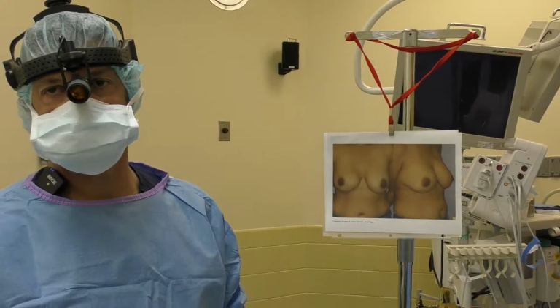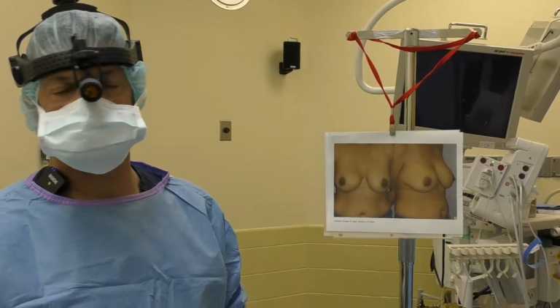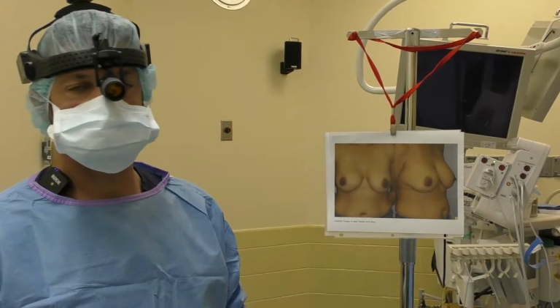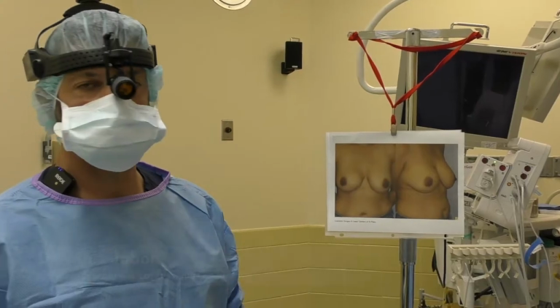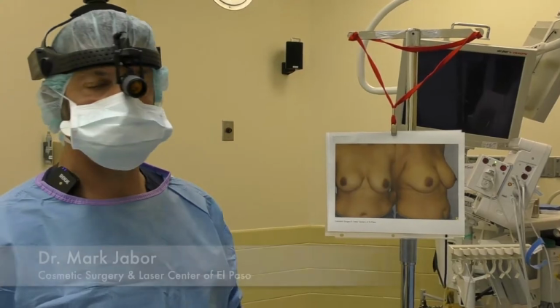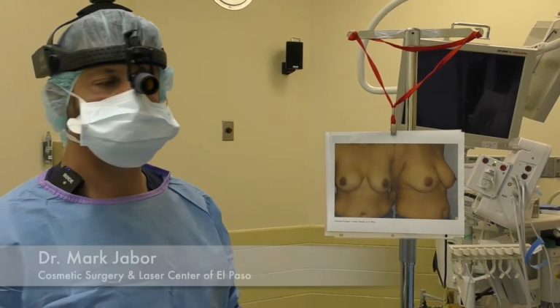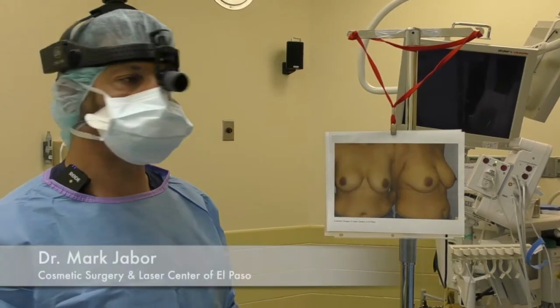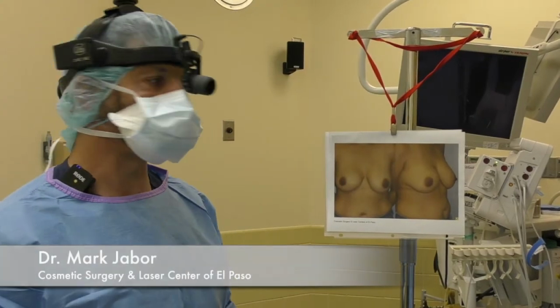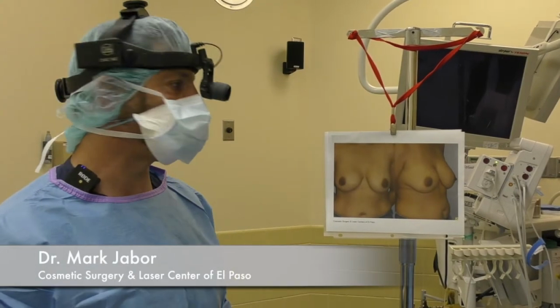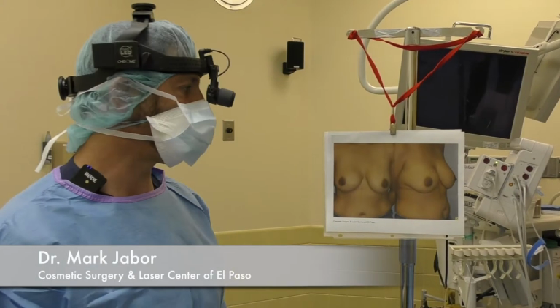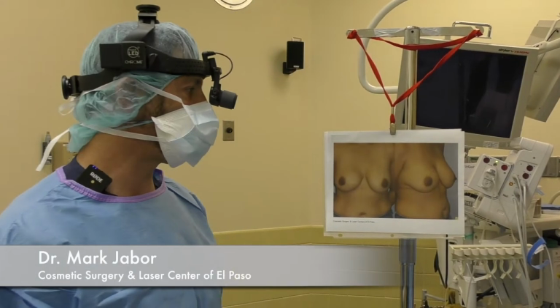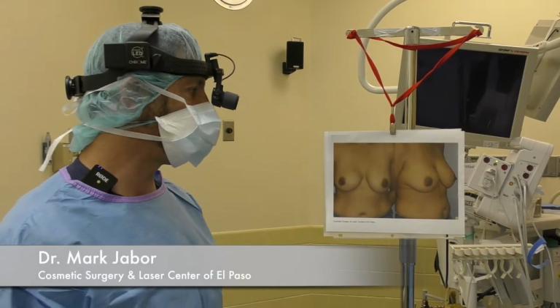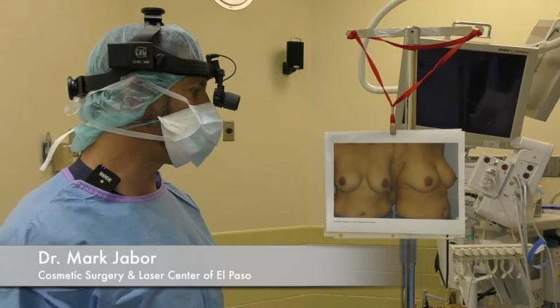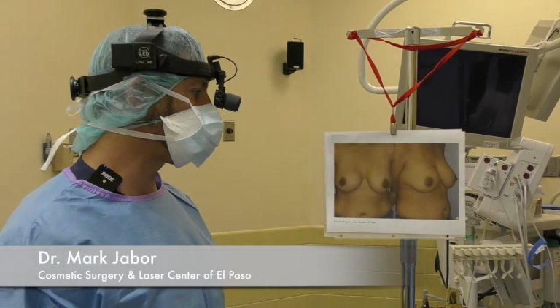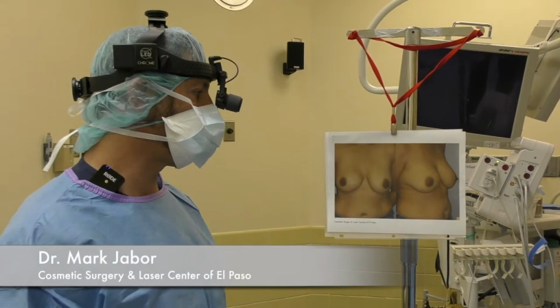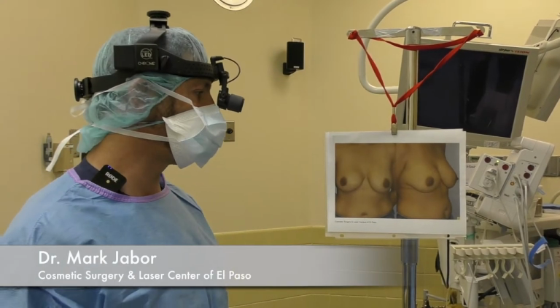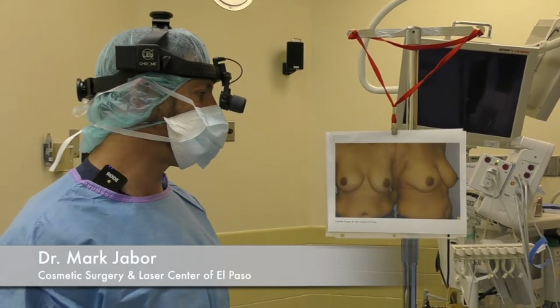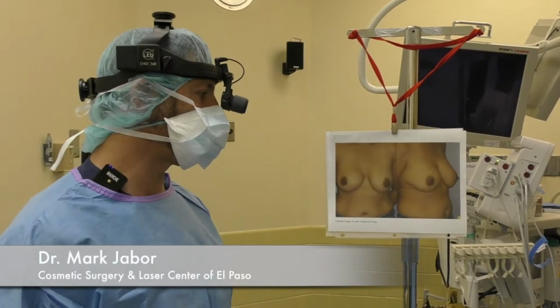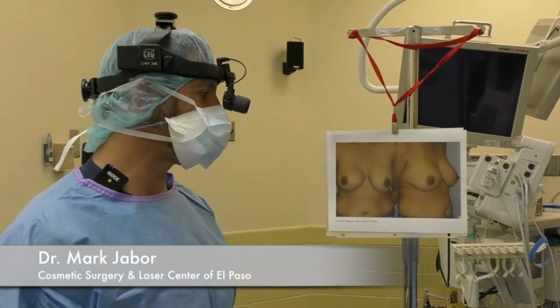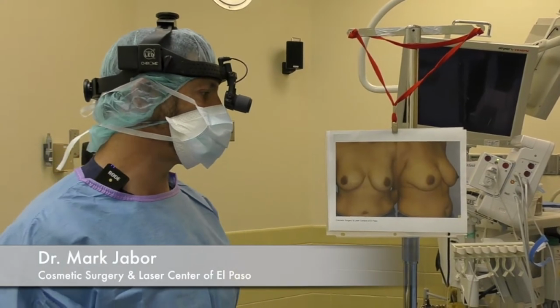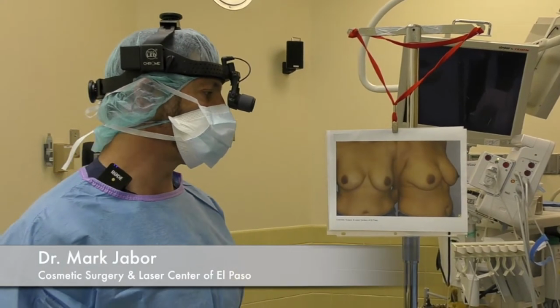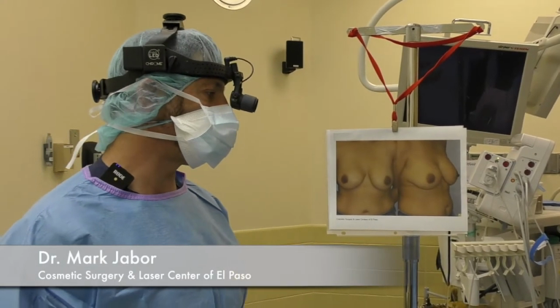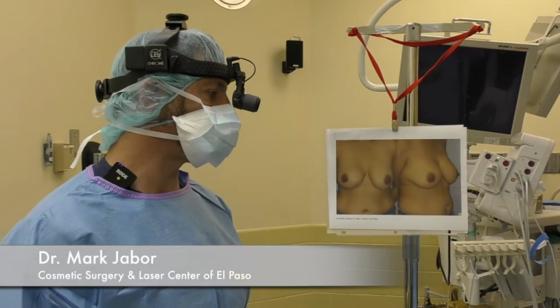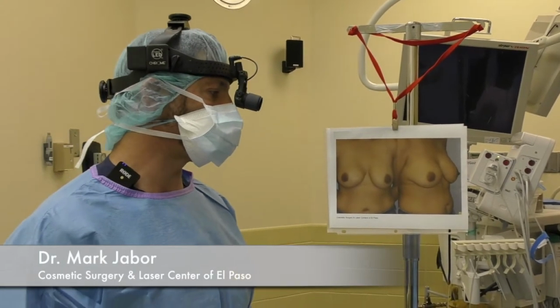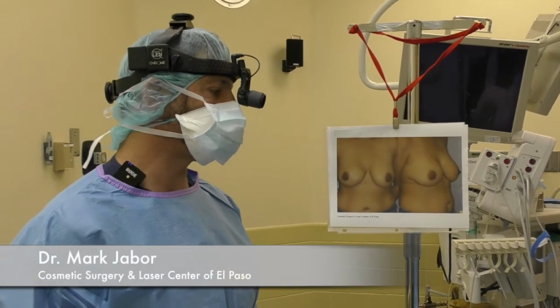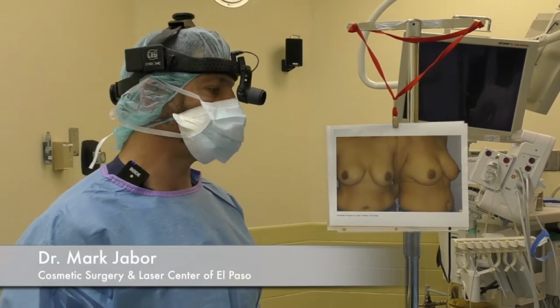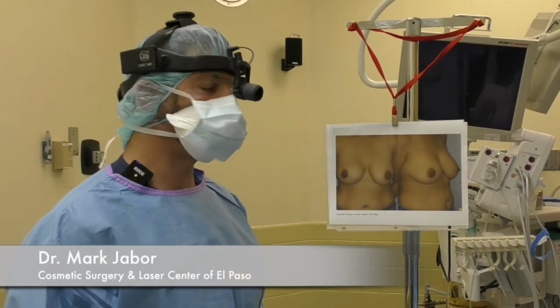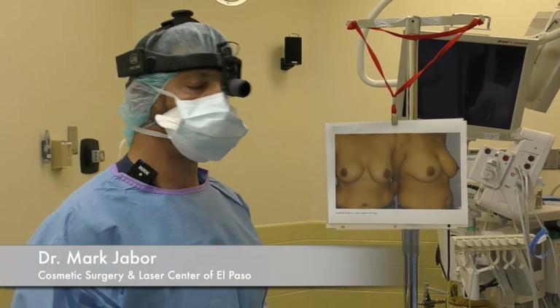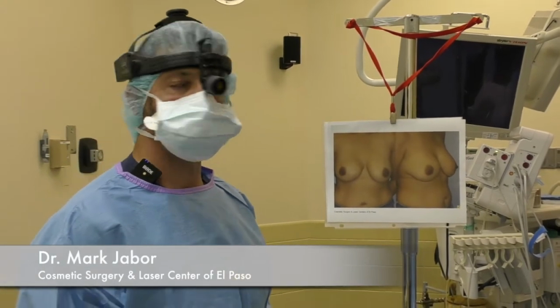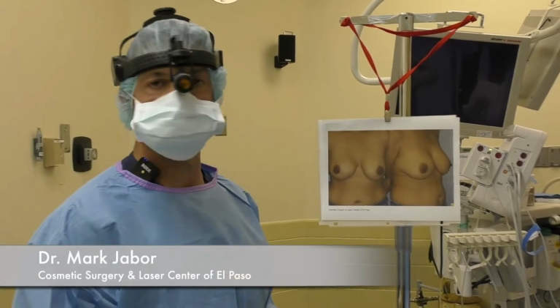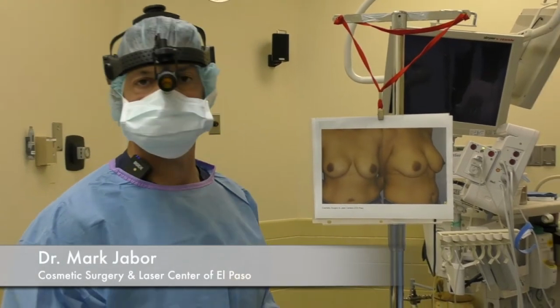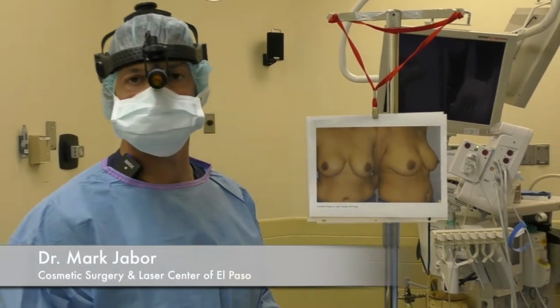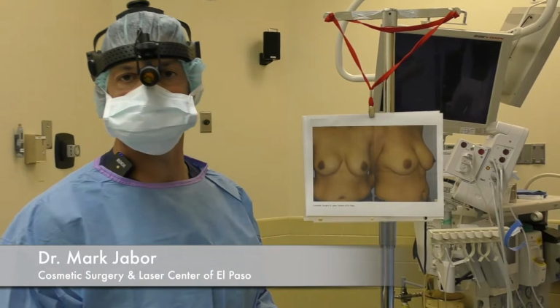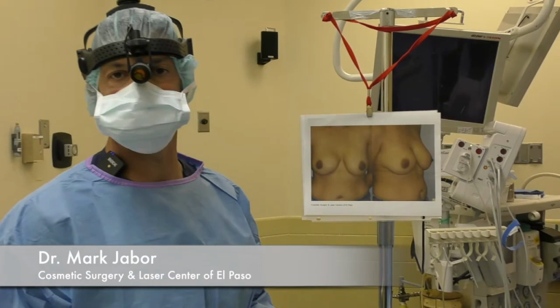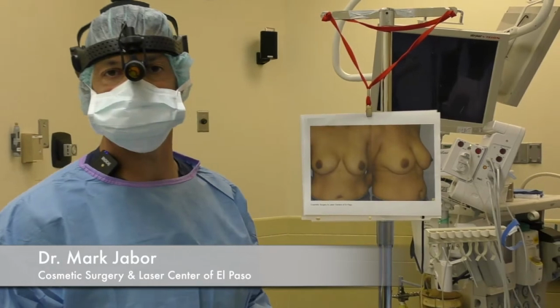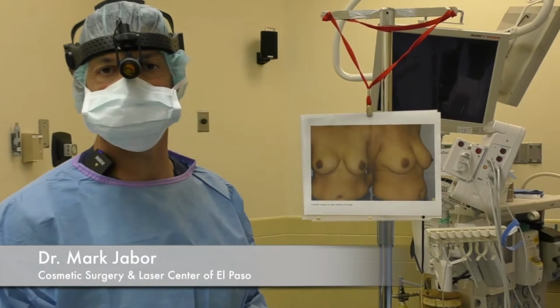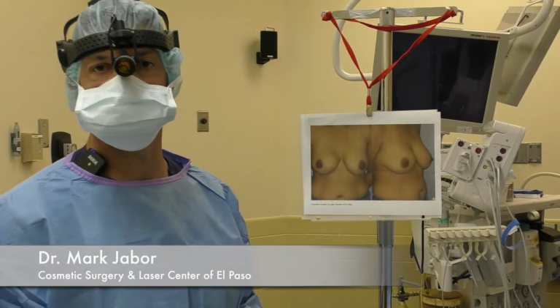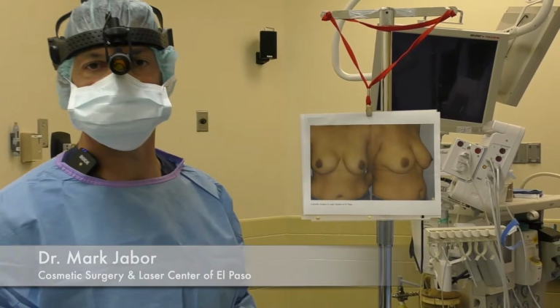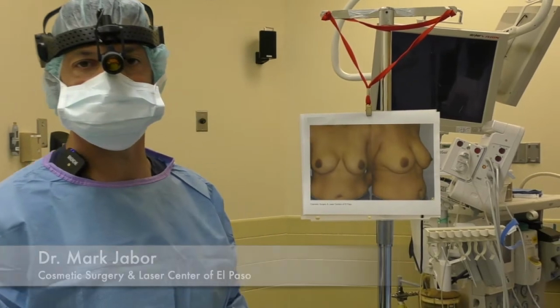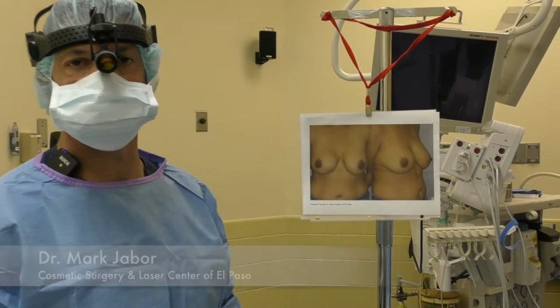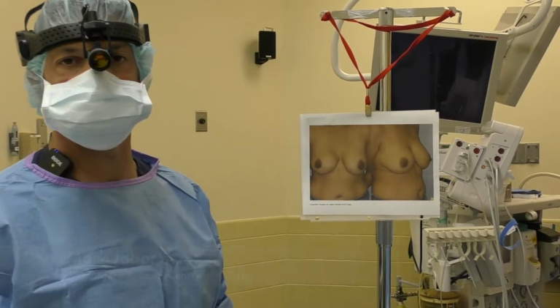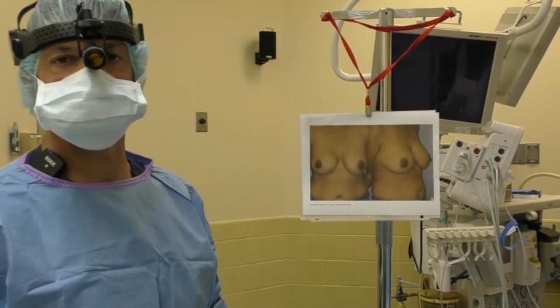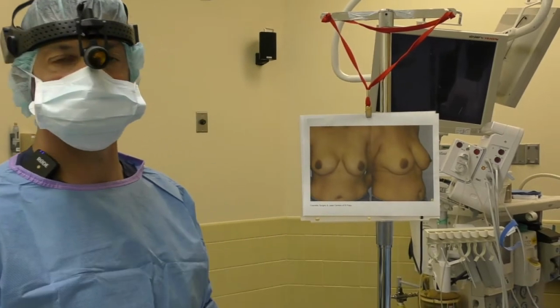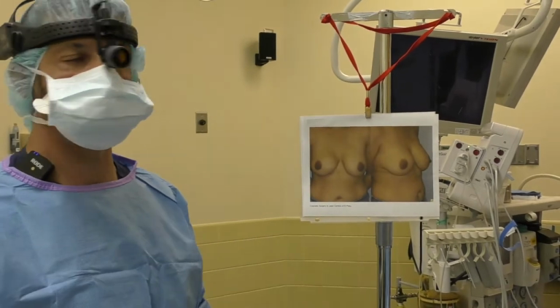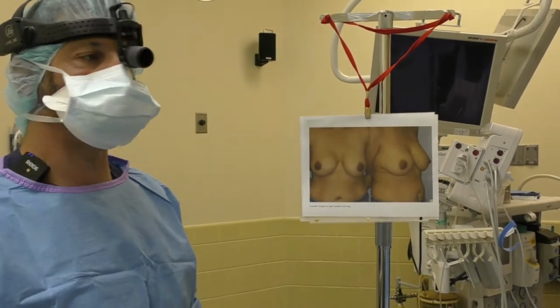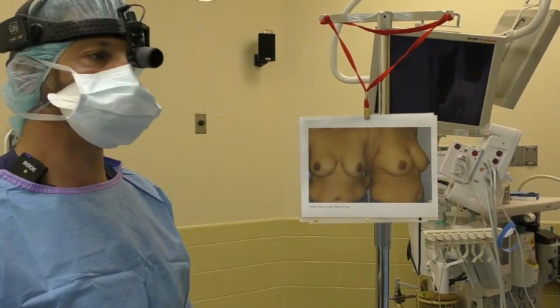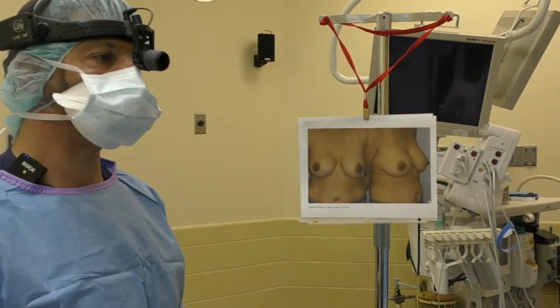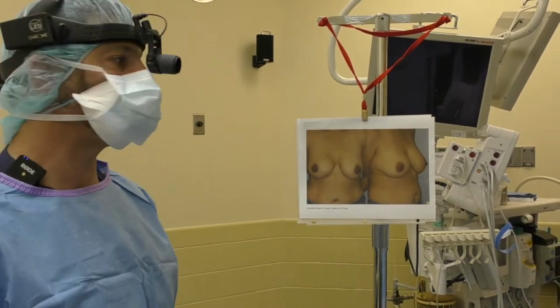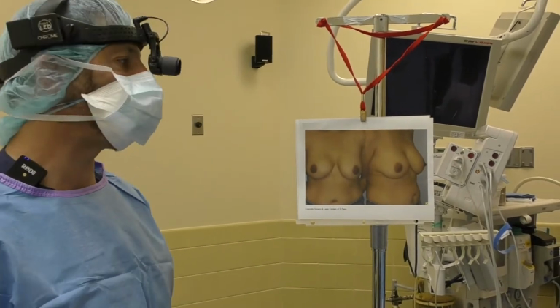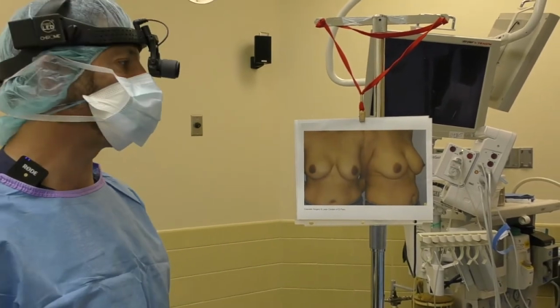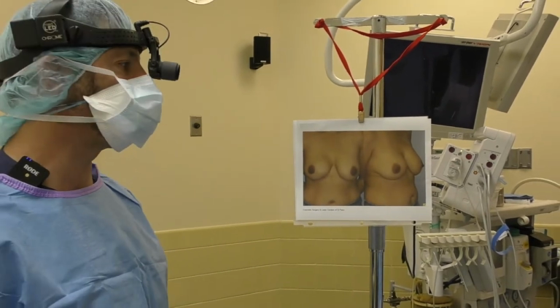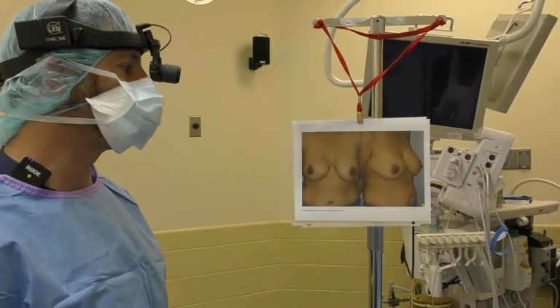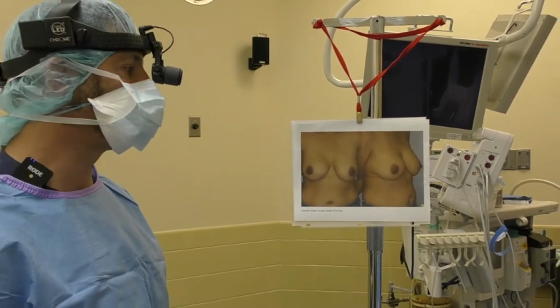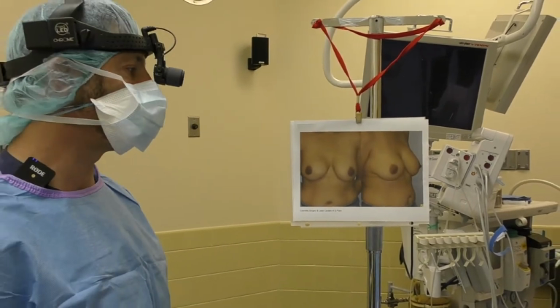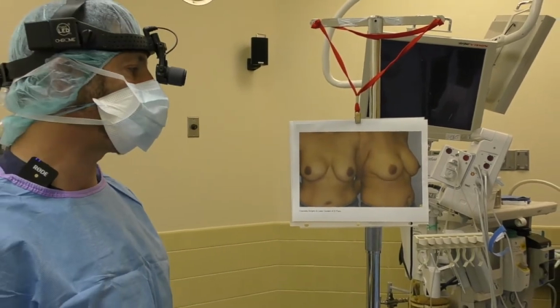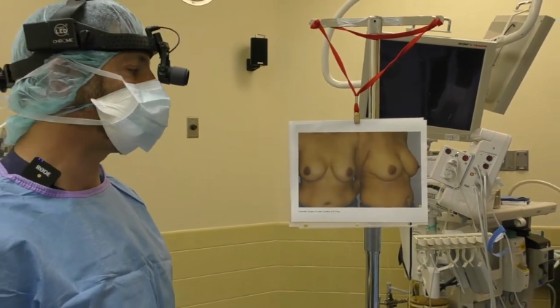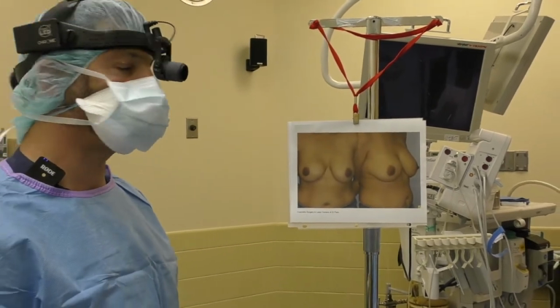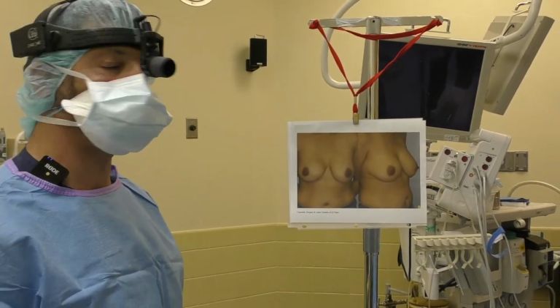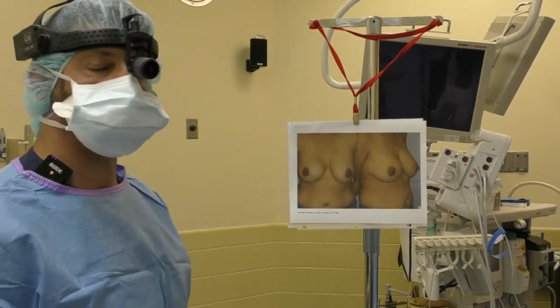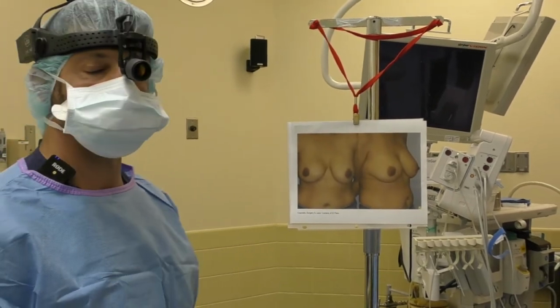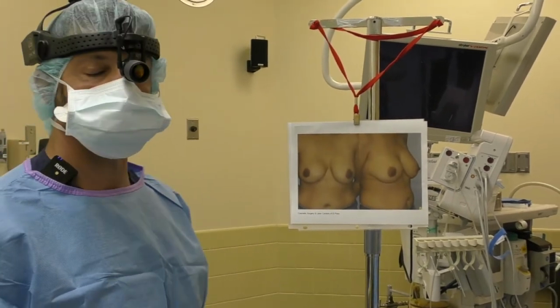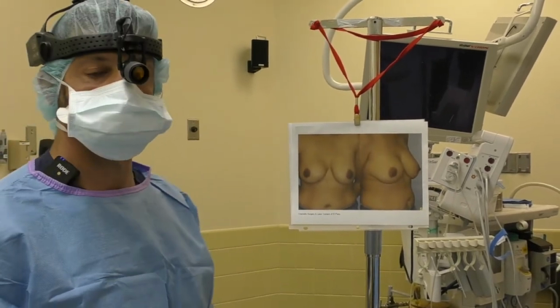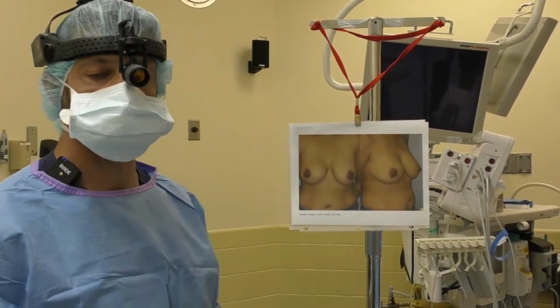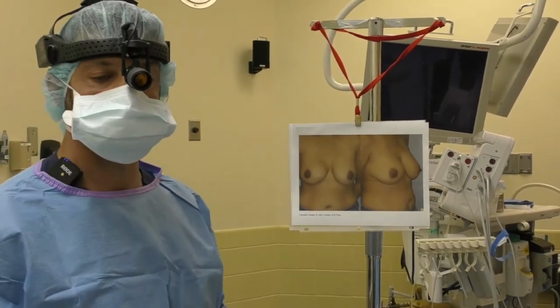Hi, I'm Dr. Mark Jaborth, Cosmetic Surgeon at the Laser Center of El Paso. Today we are going to be performing an implant removal and a mastopexy.